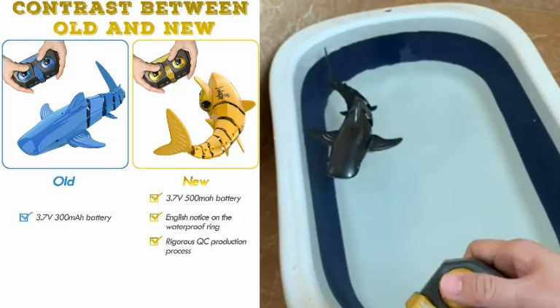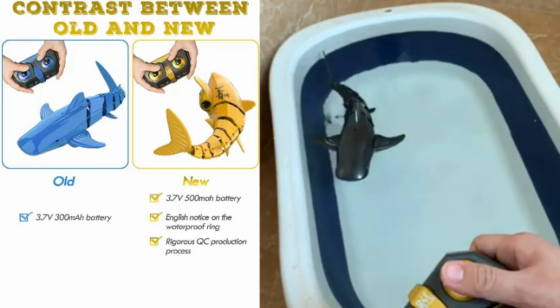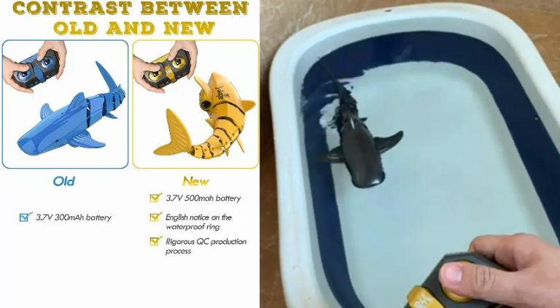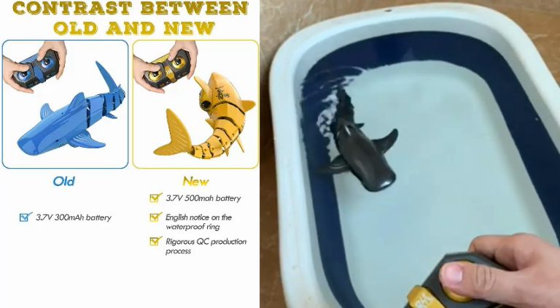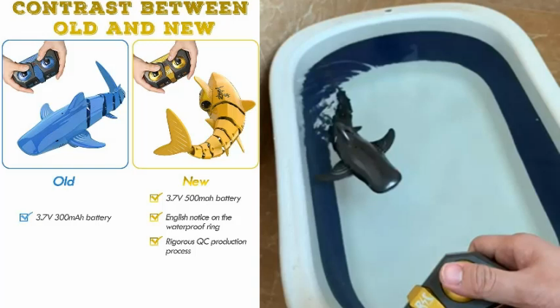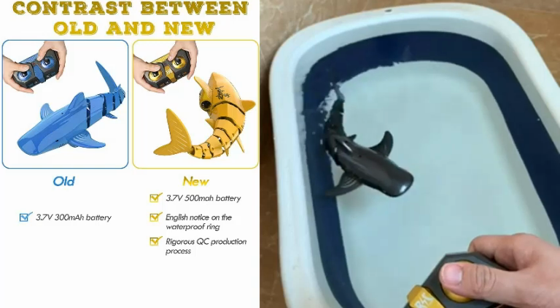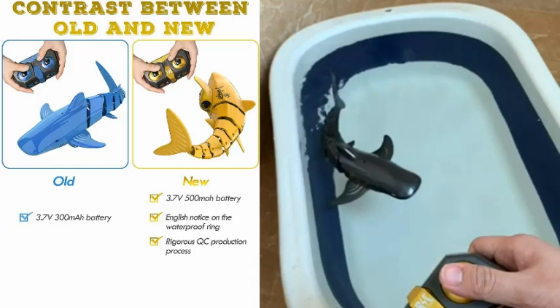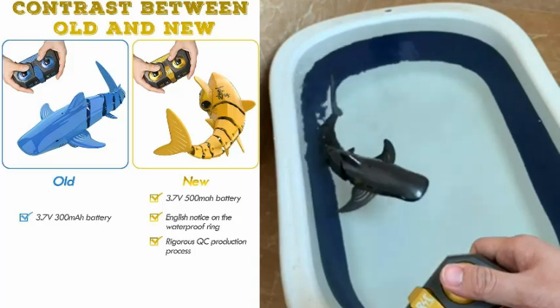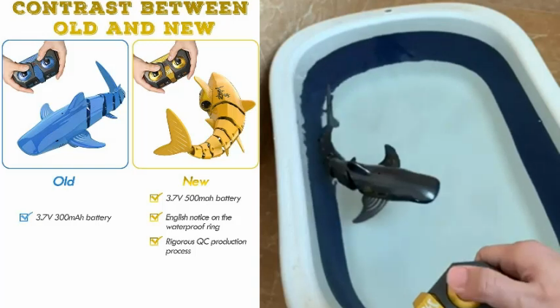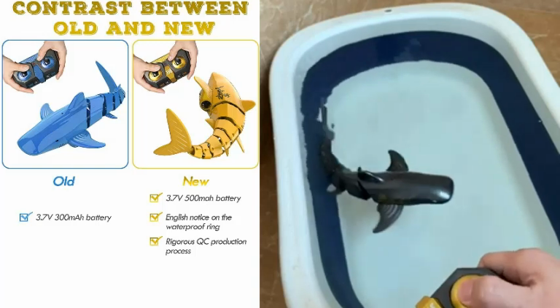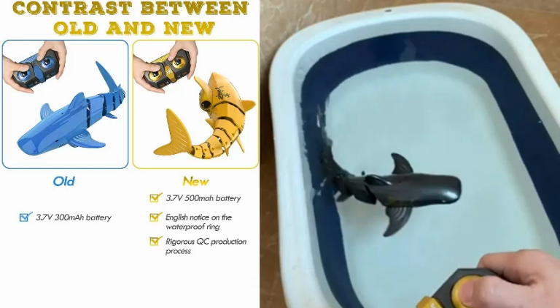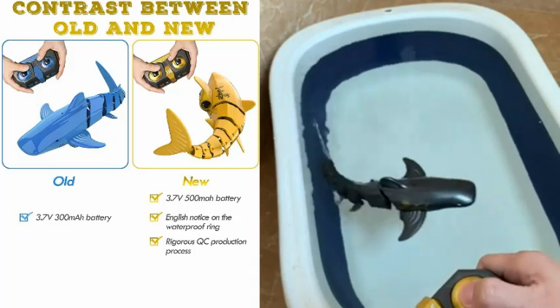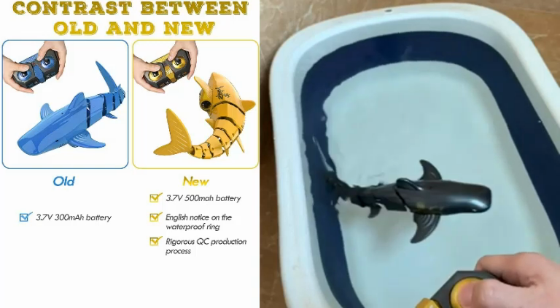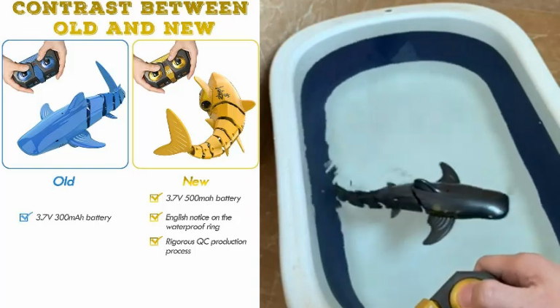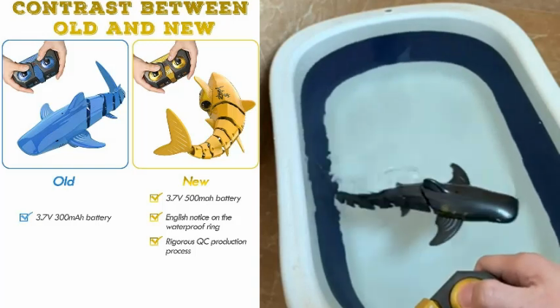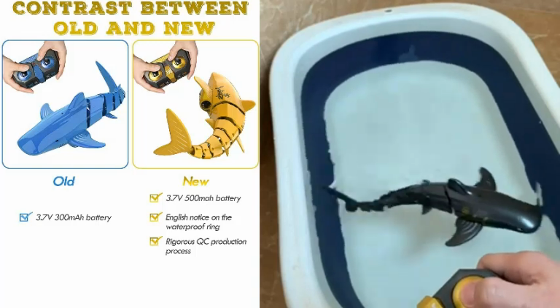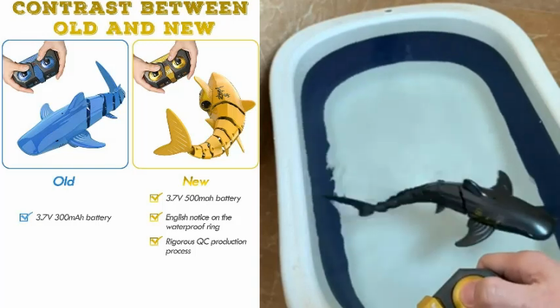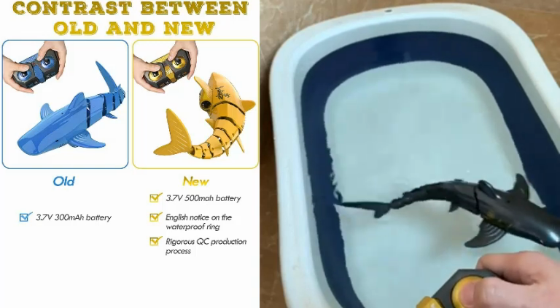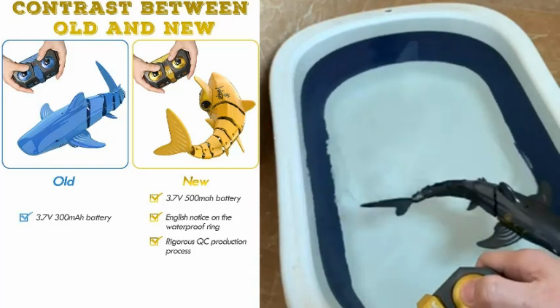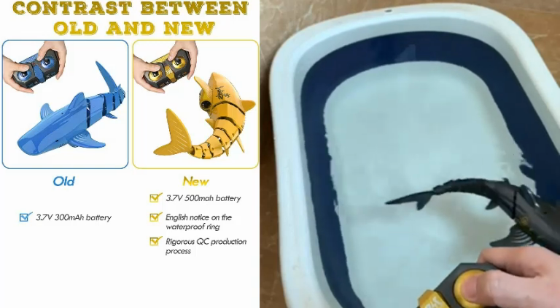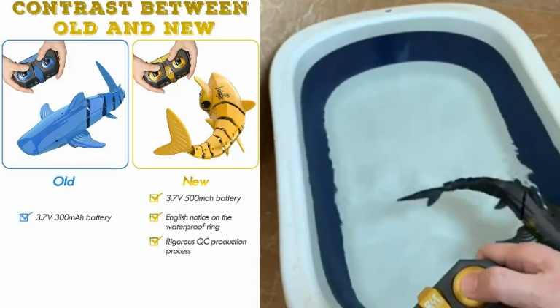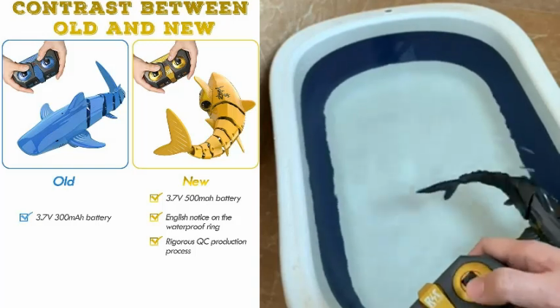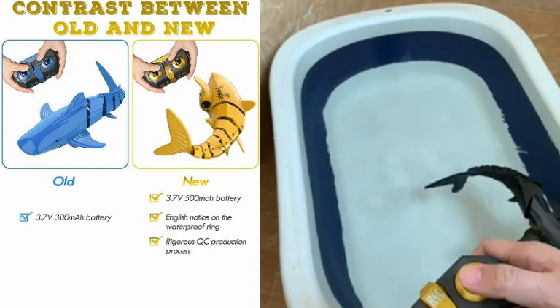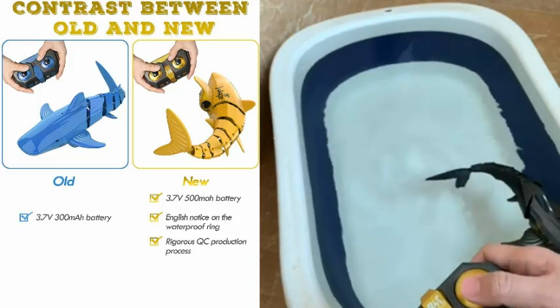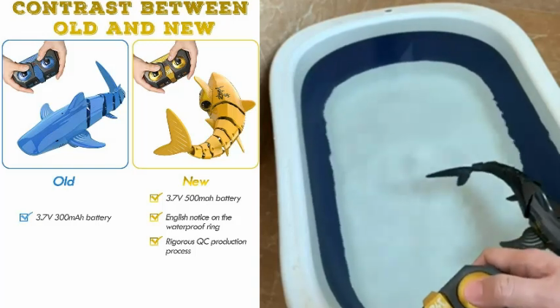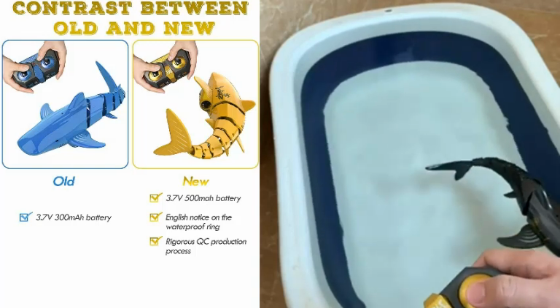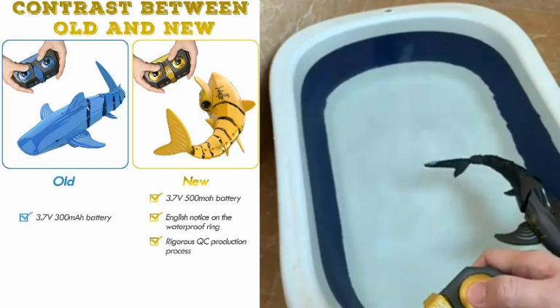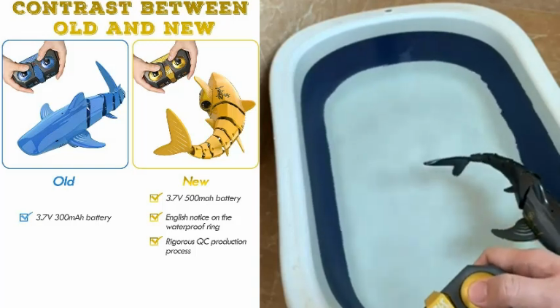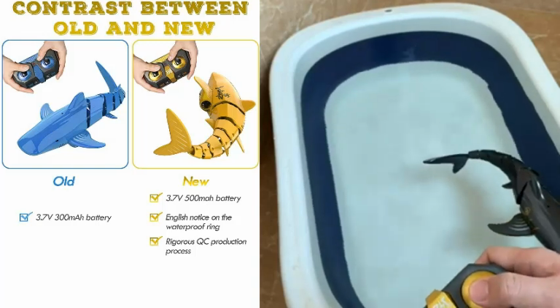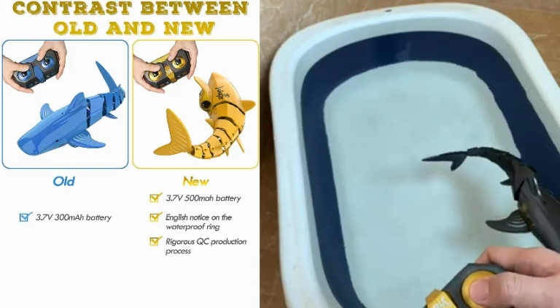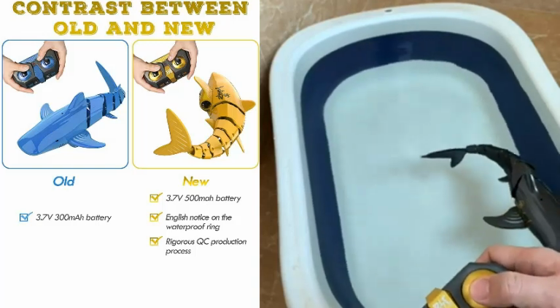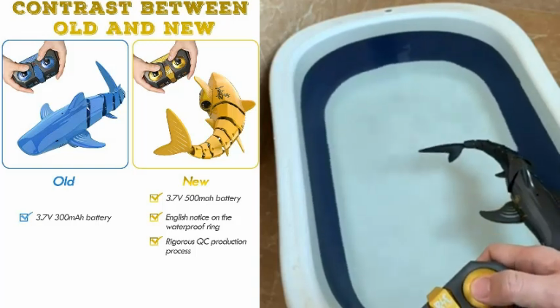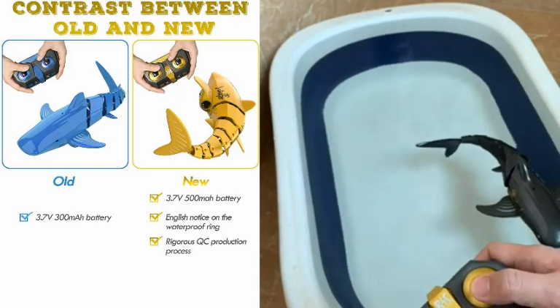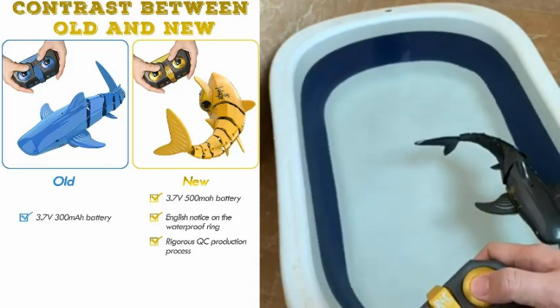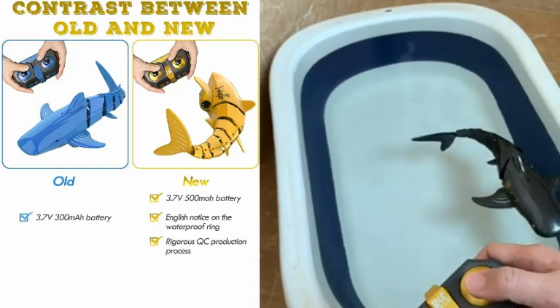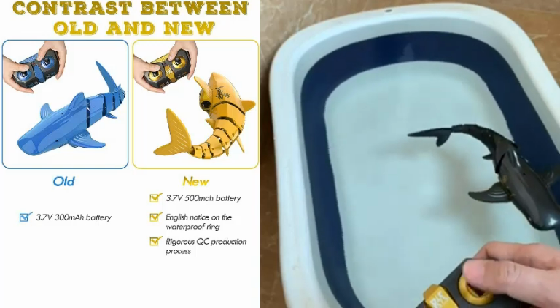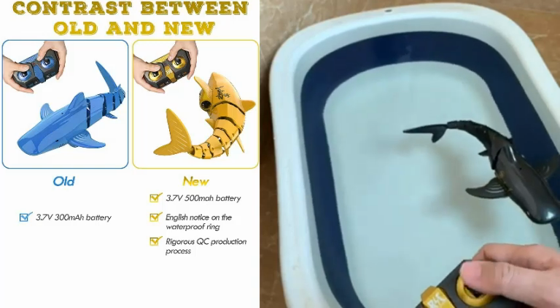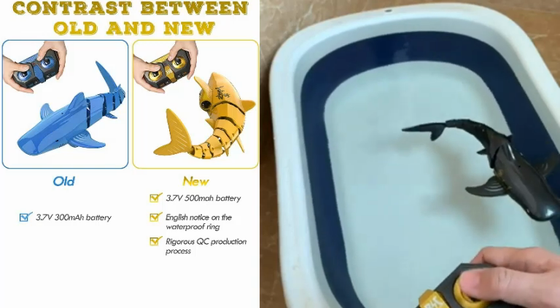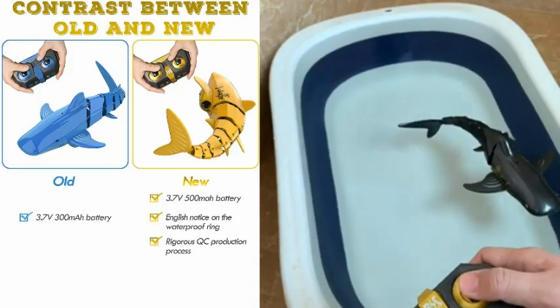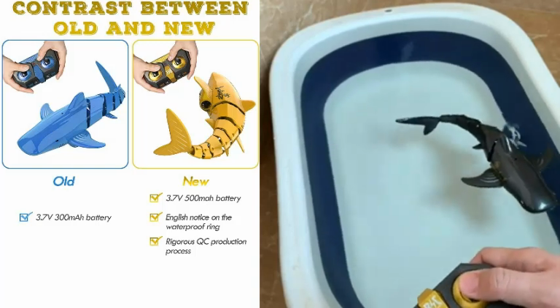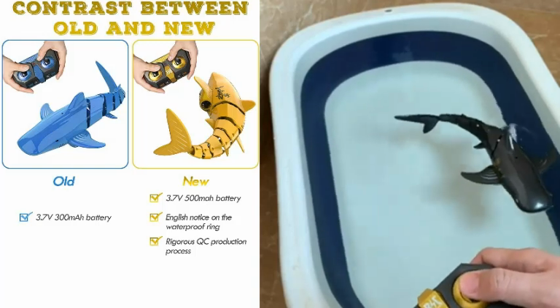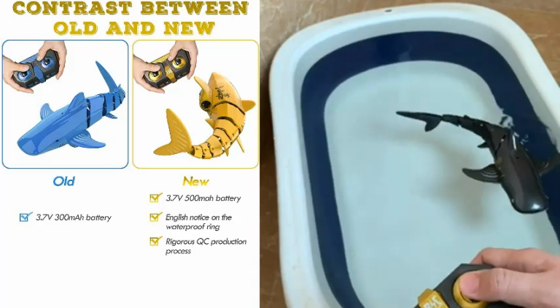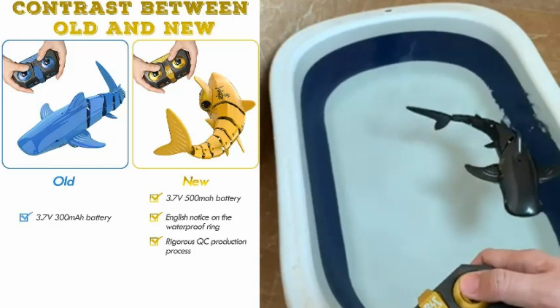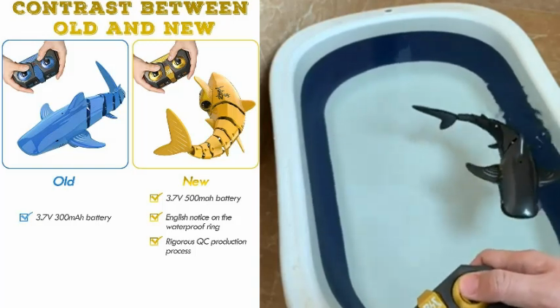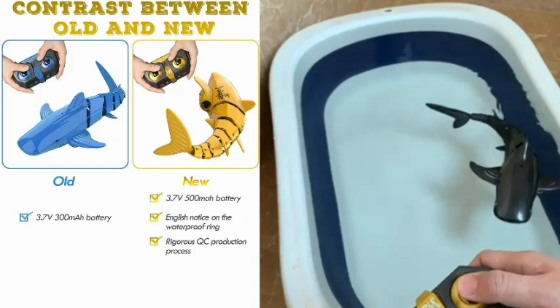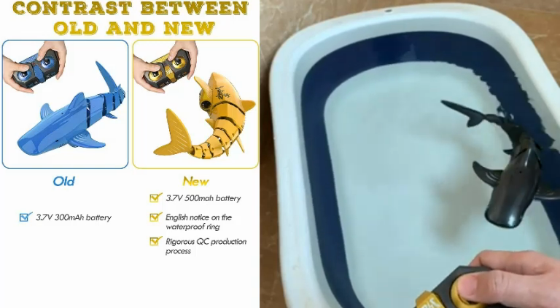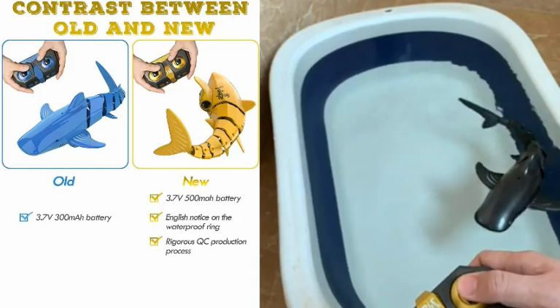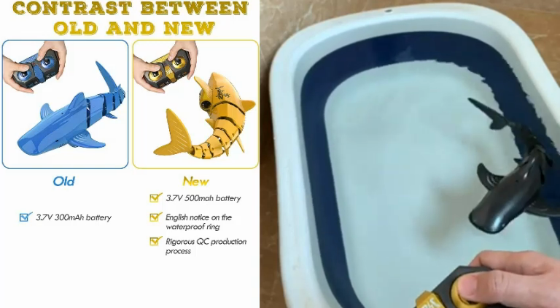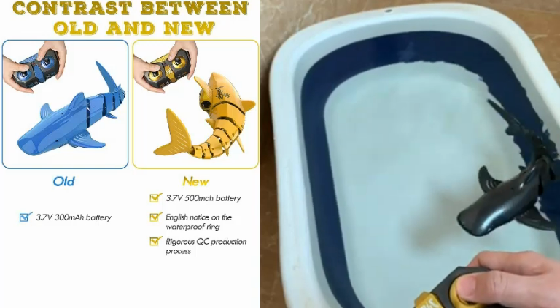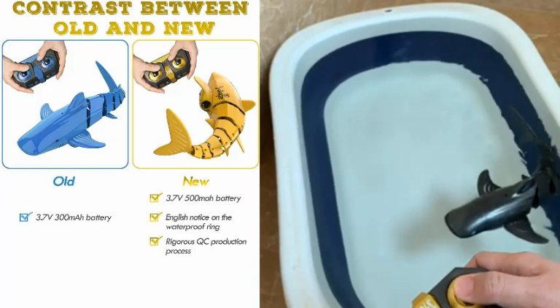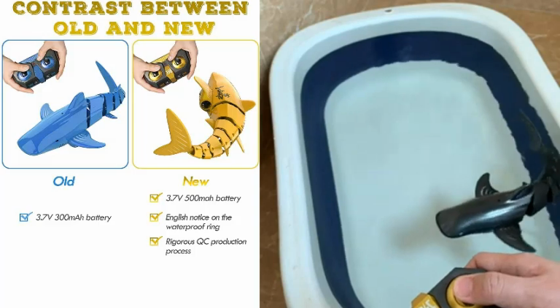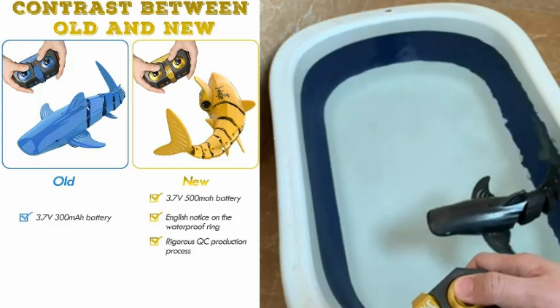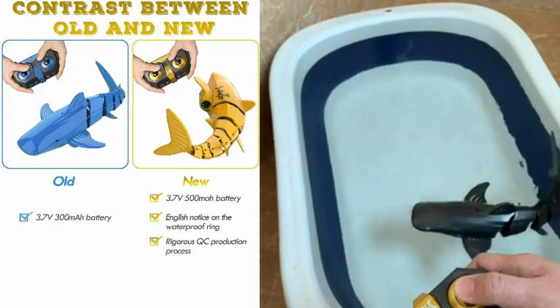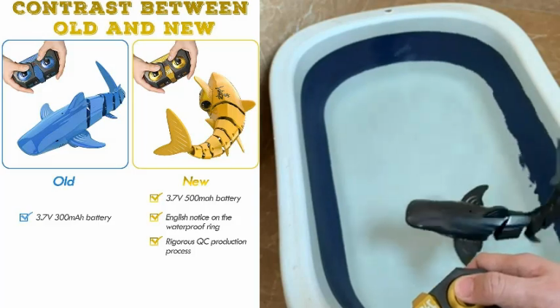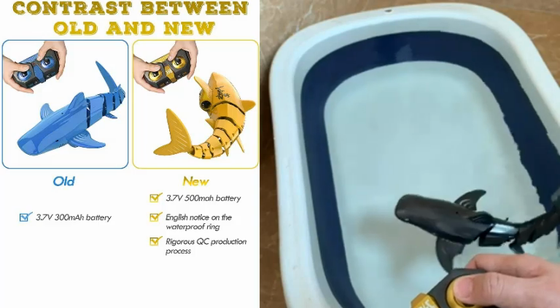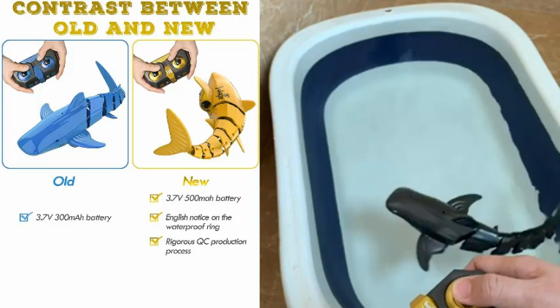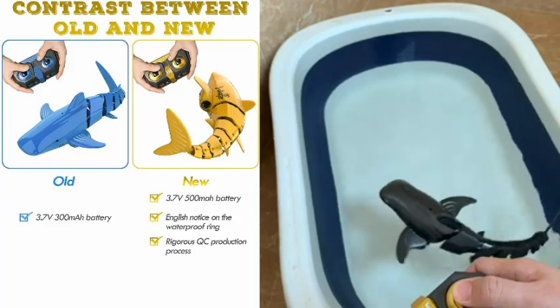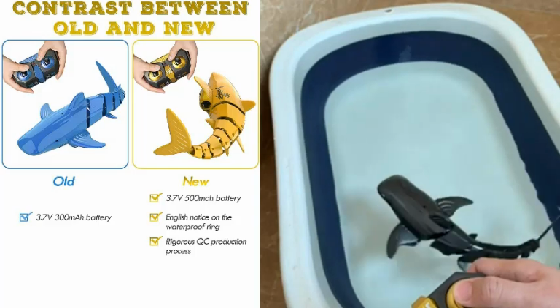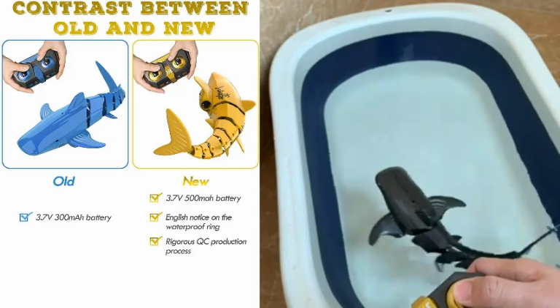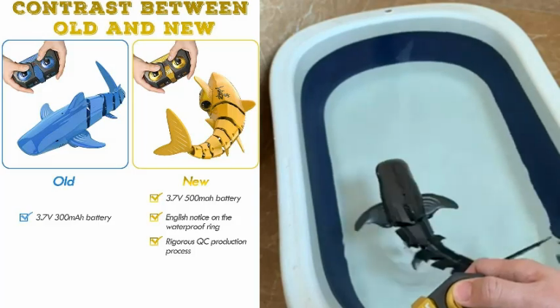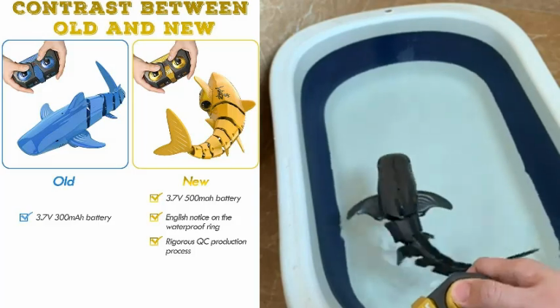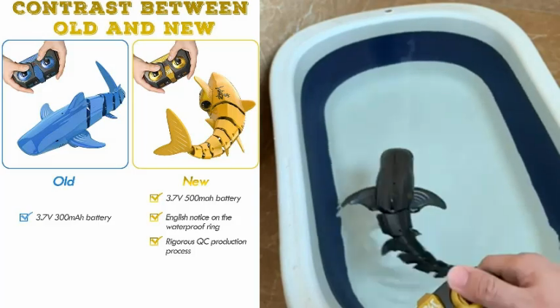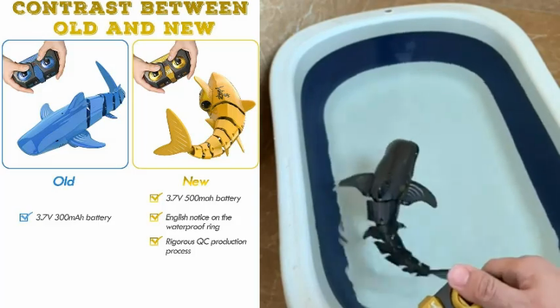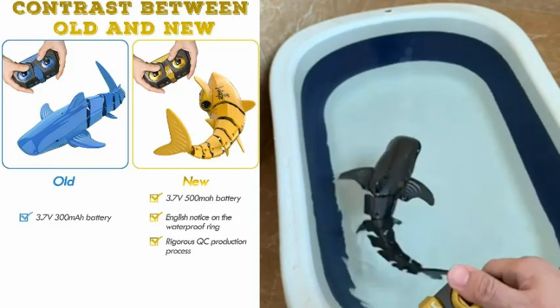What a great combination — the realistic design and movements let kids enjoy playing with this shark while learning more about marine life at the same time. It's easy to use, so anyone from 8 years and up should be able to have fun with it right away.